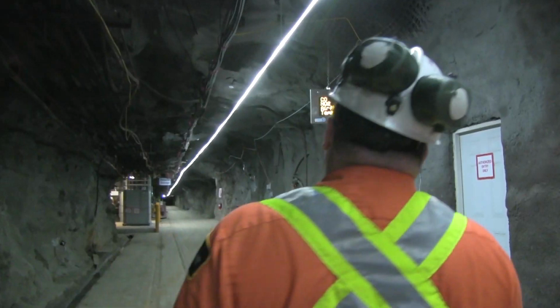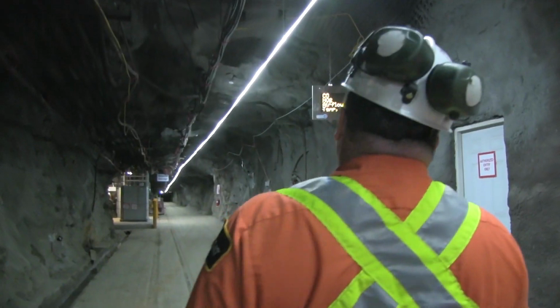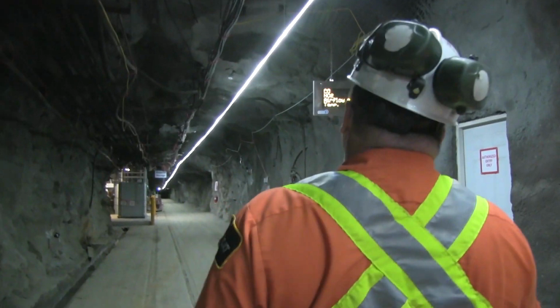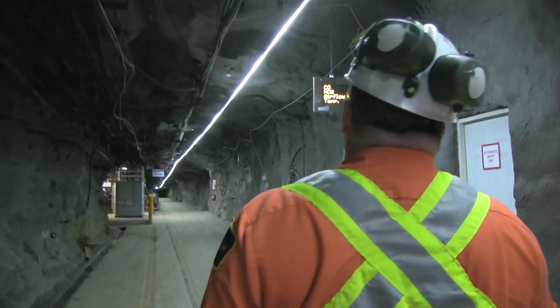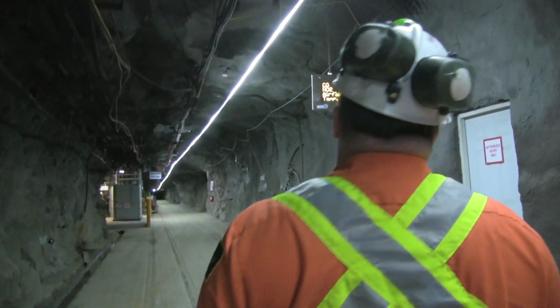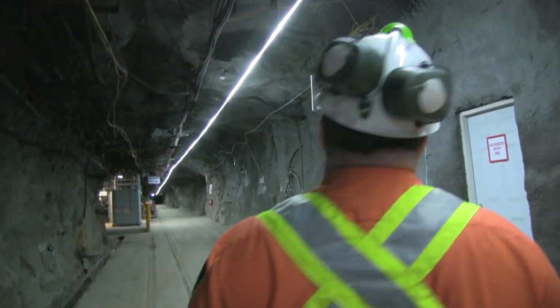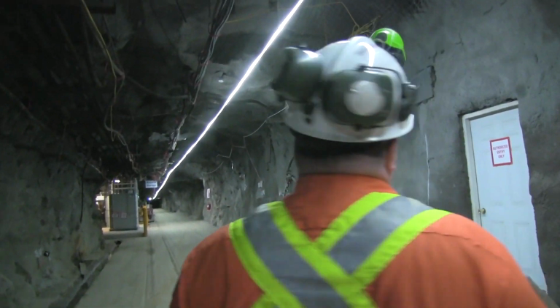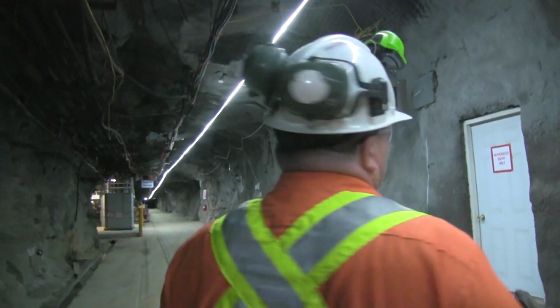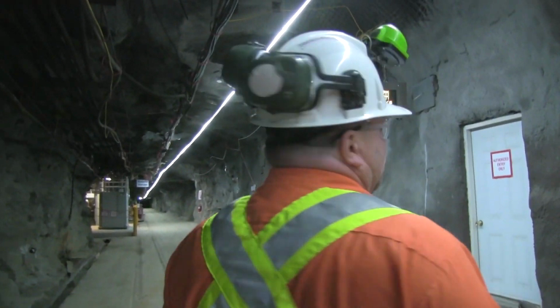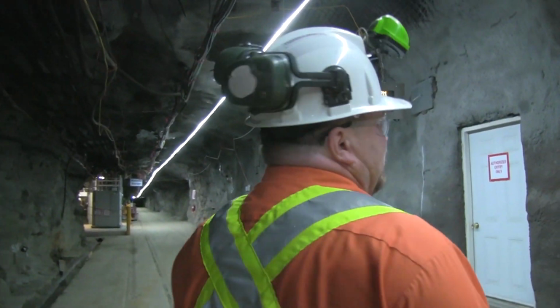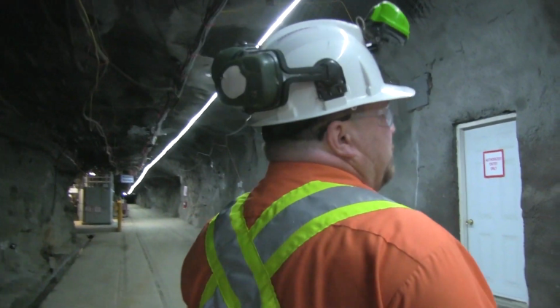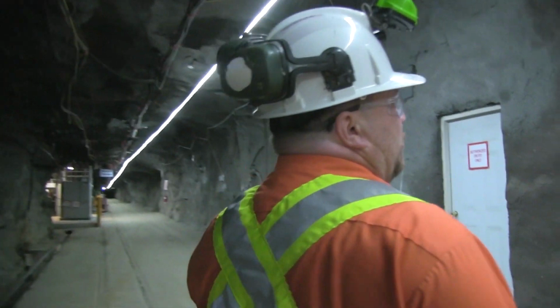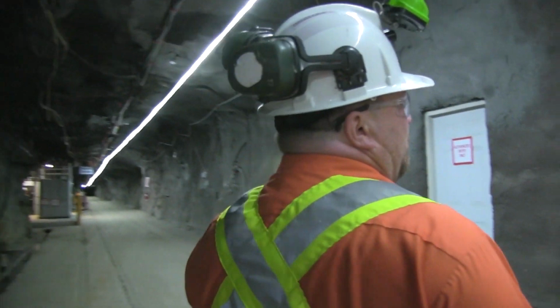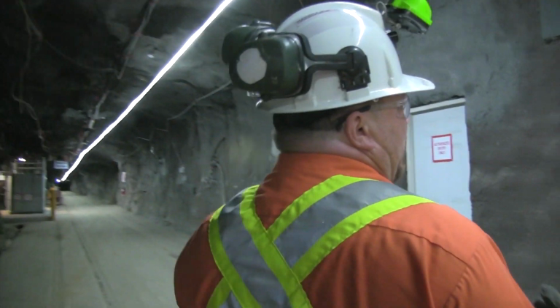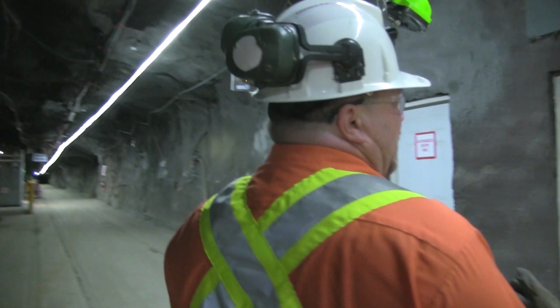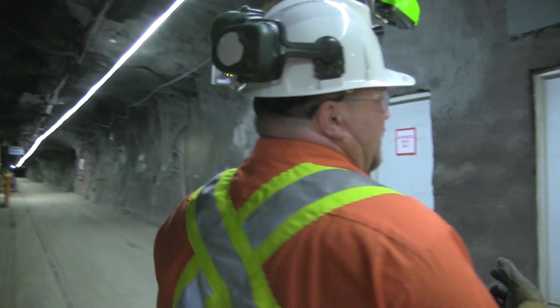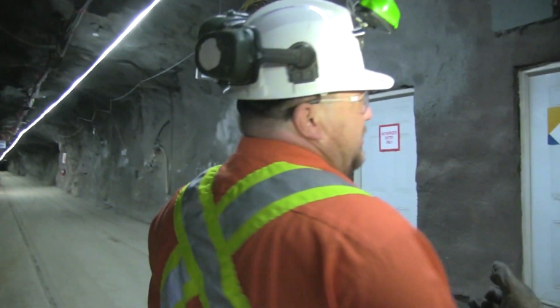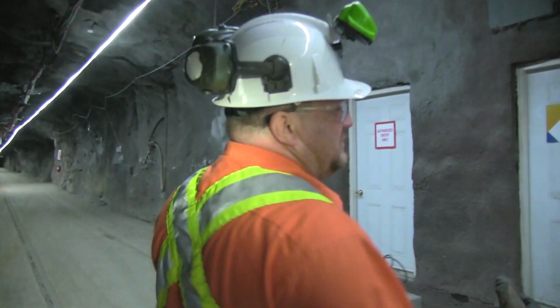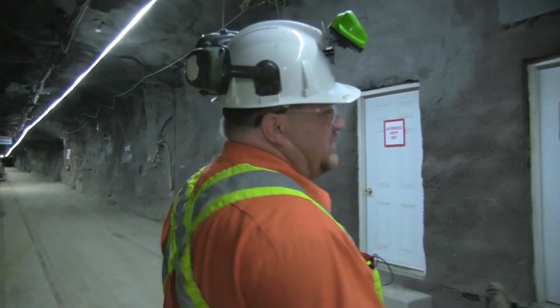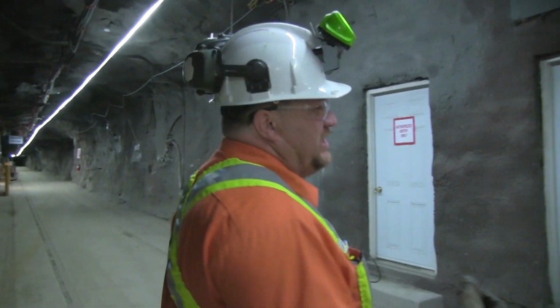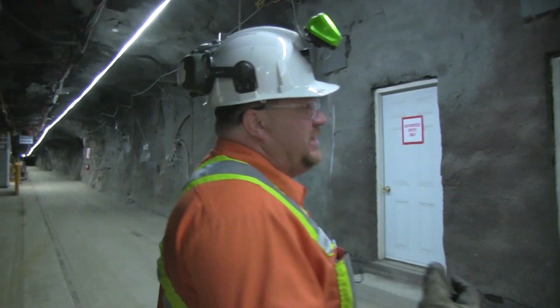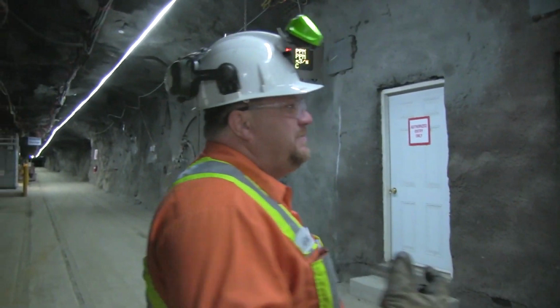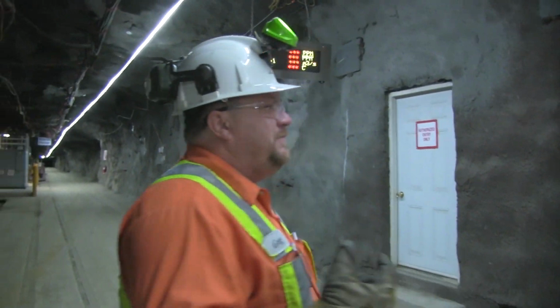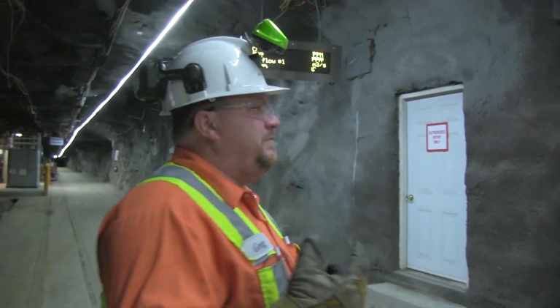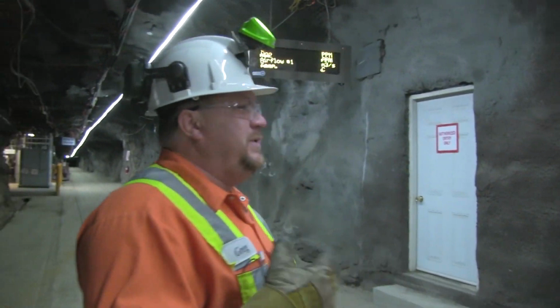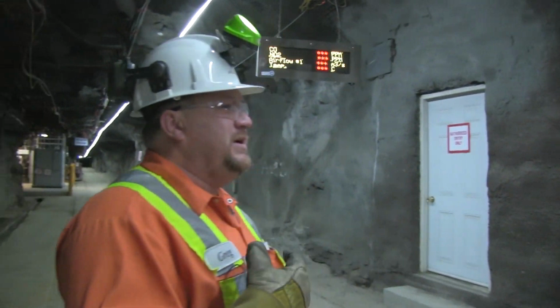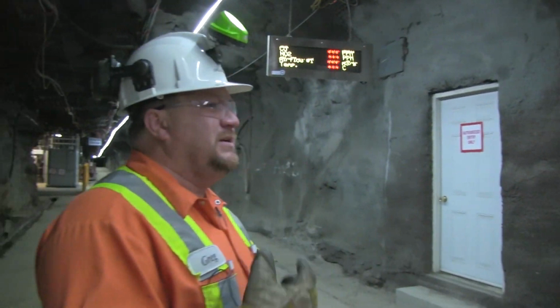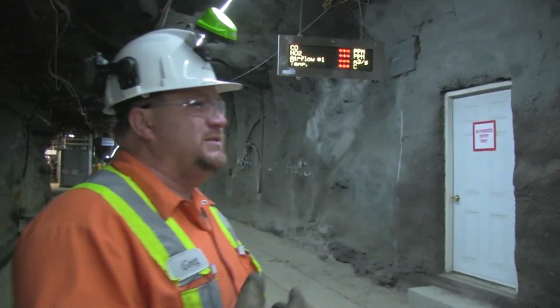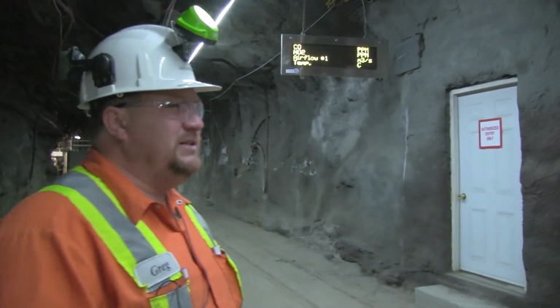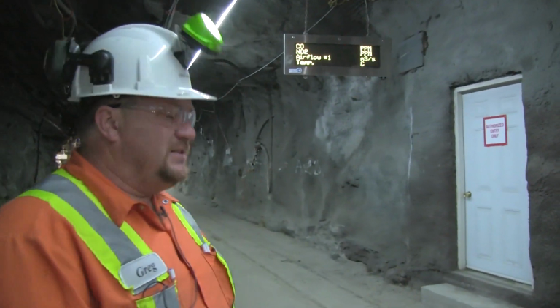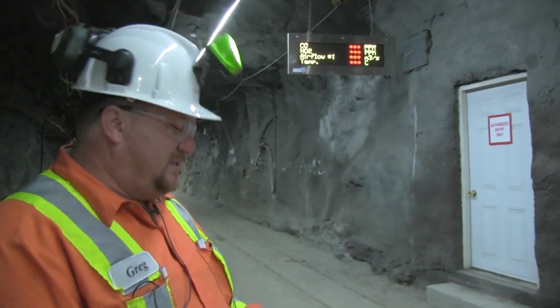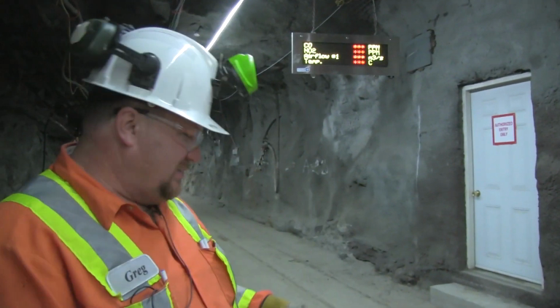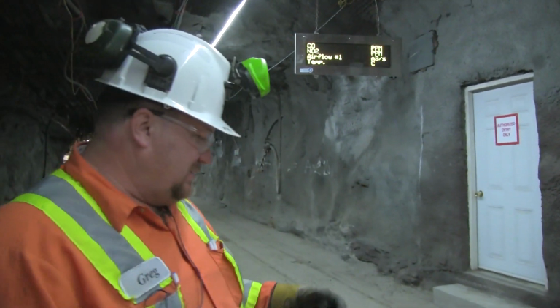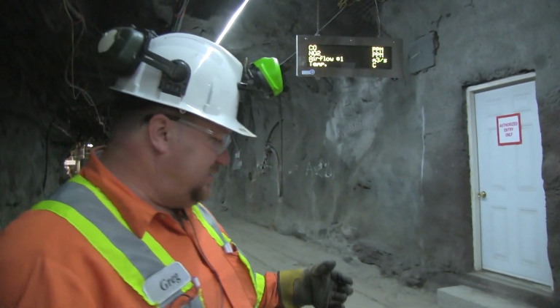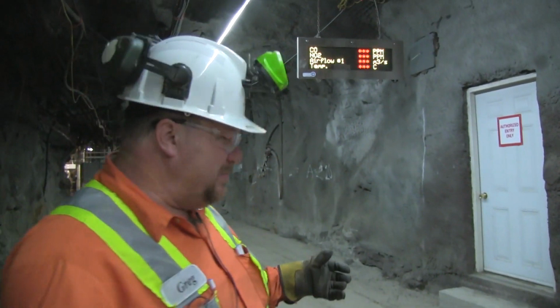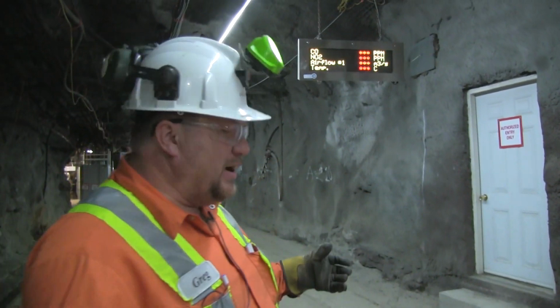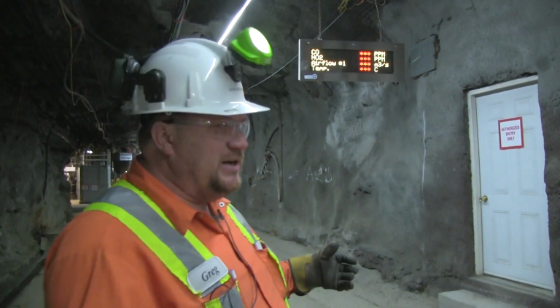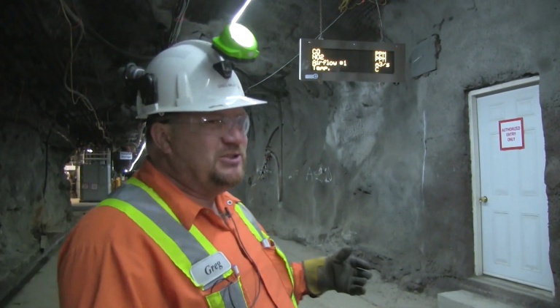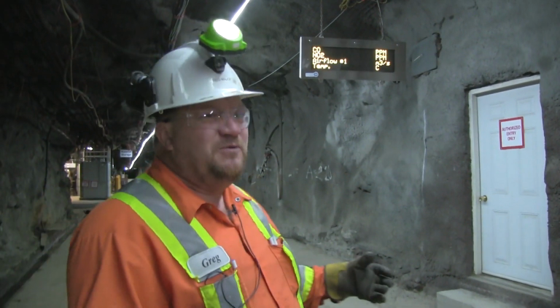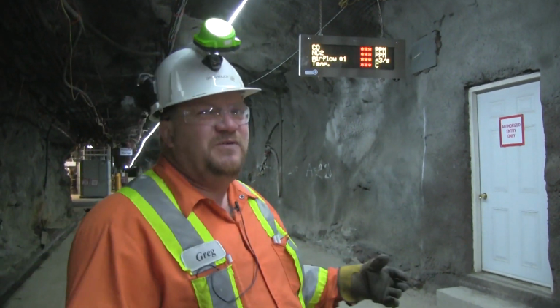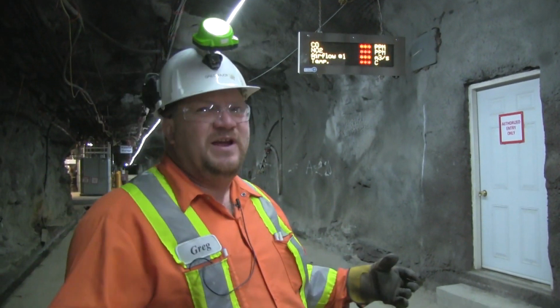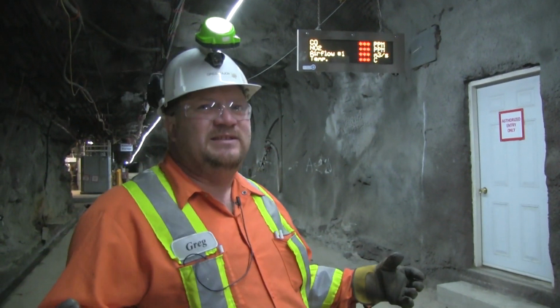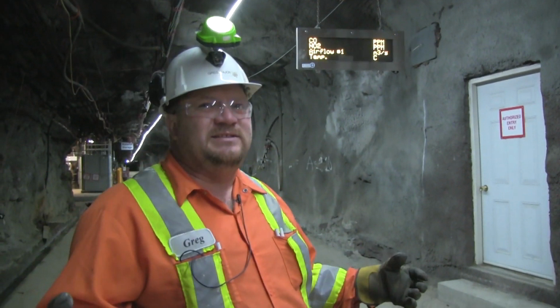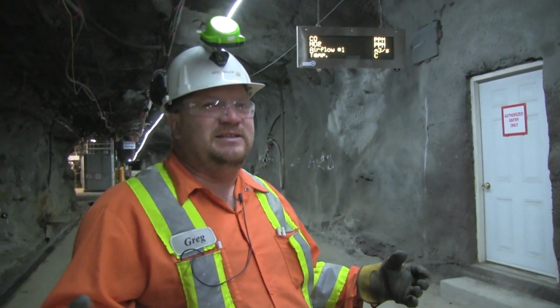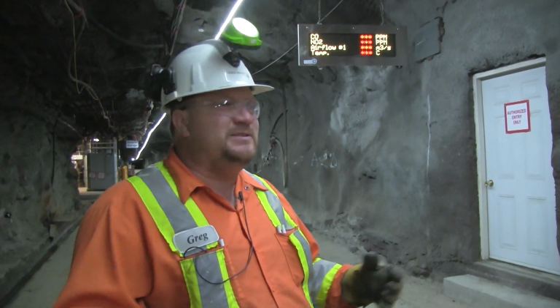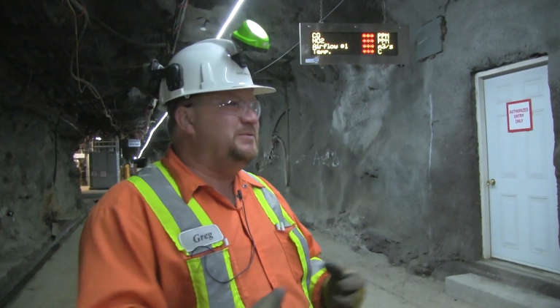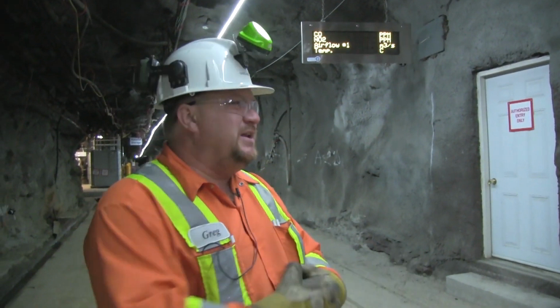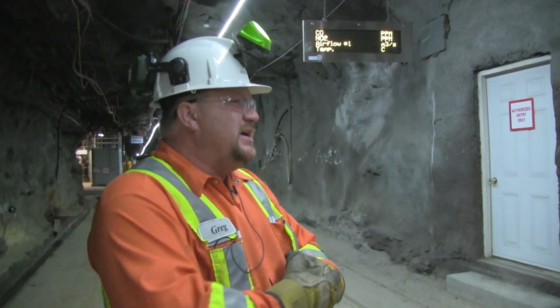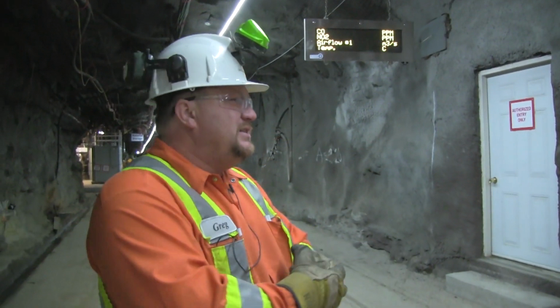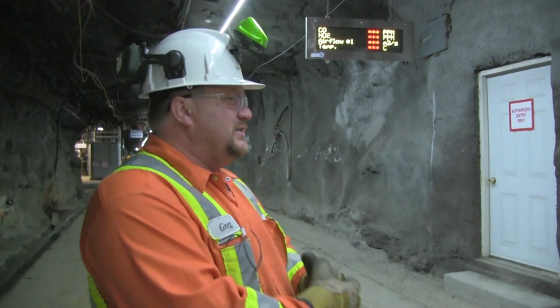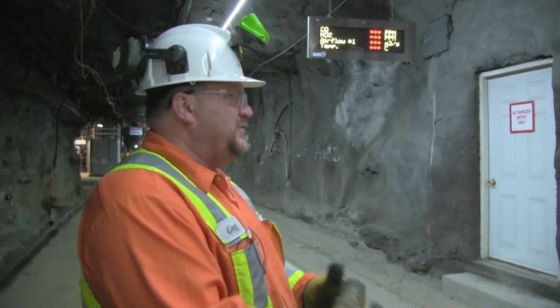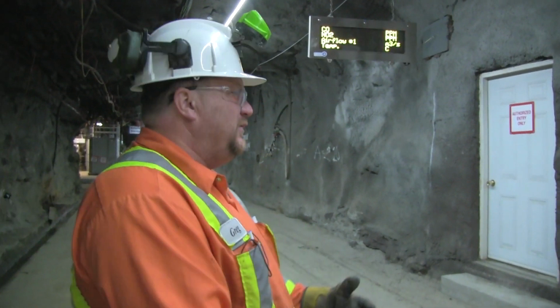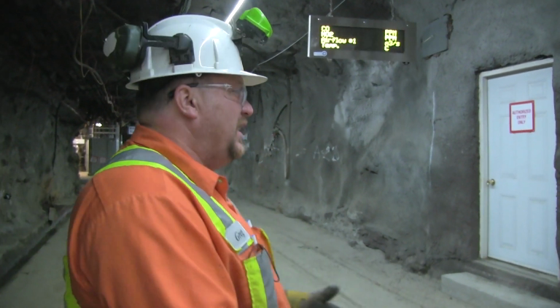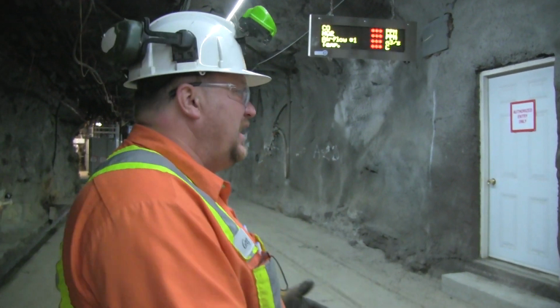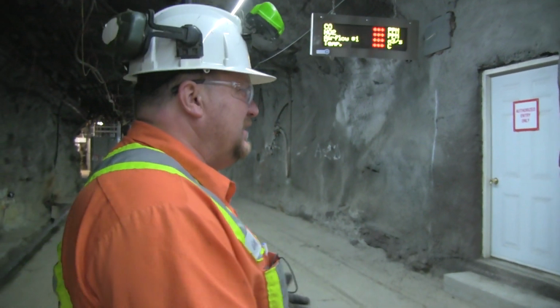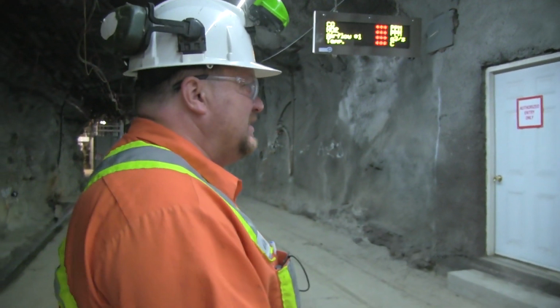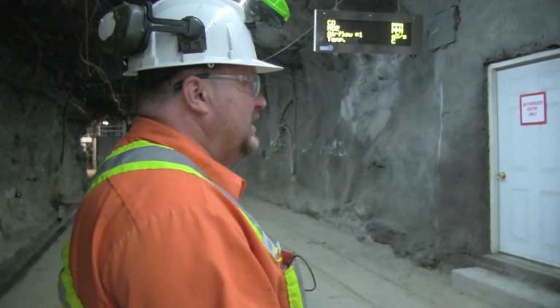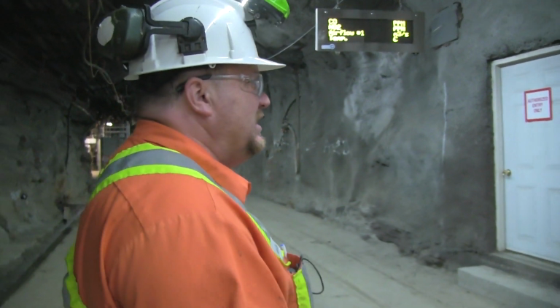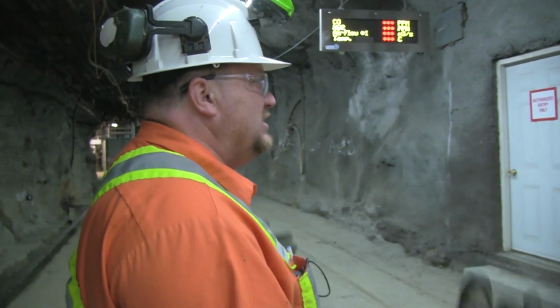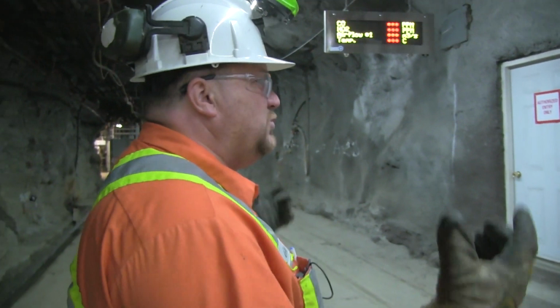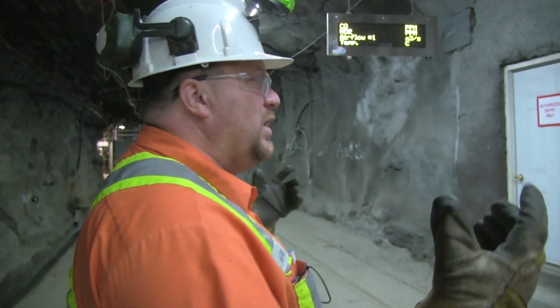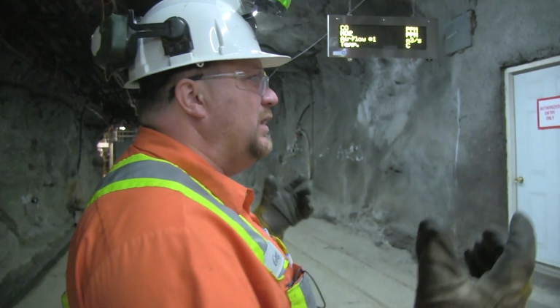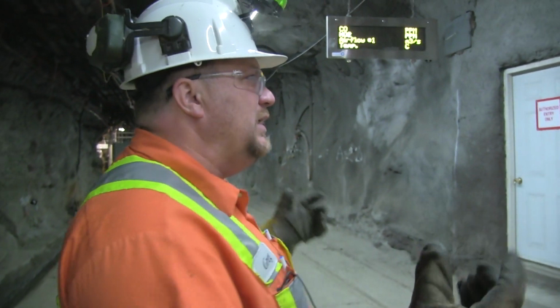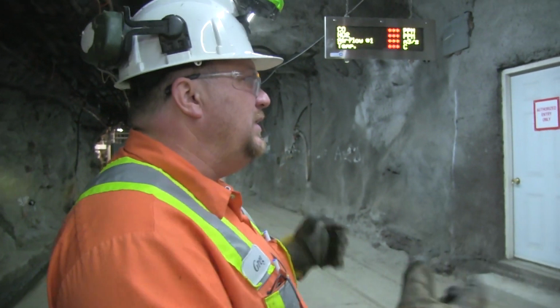This may not be the typical mine that you've seen, because this mine is so fancy. It's nice, it's flat, it's clean, it's well lit.